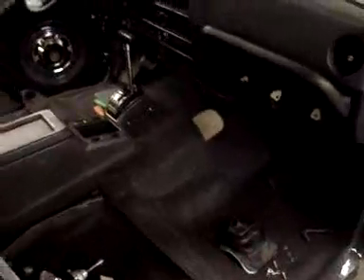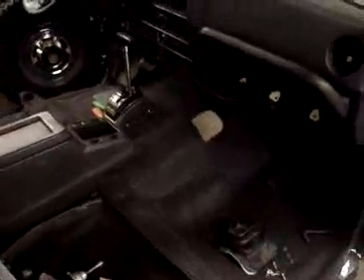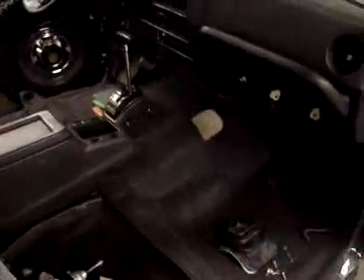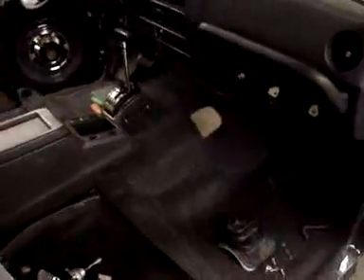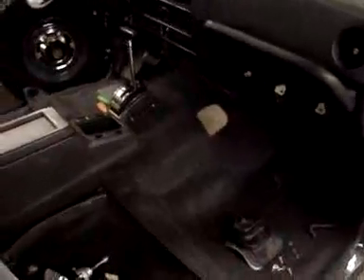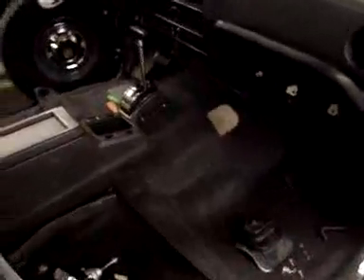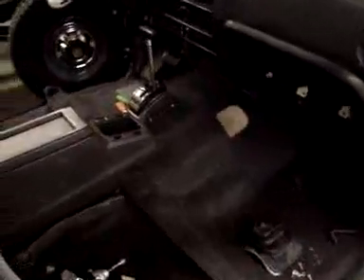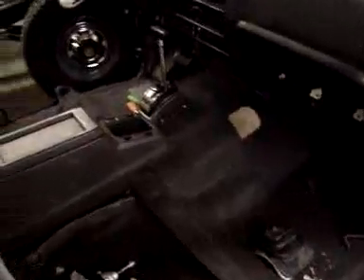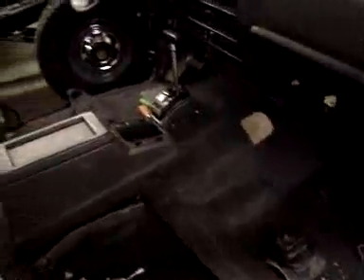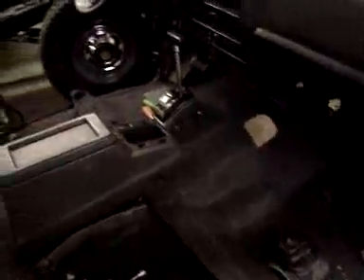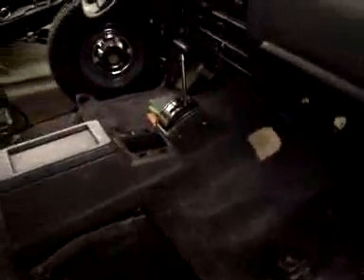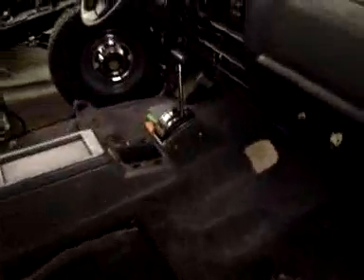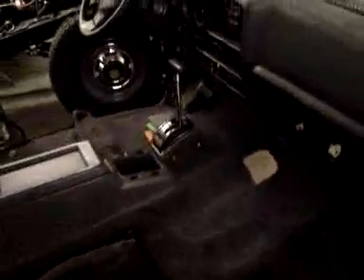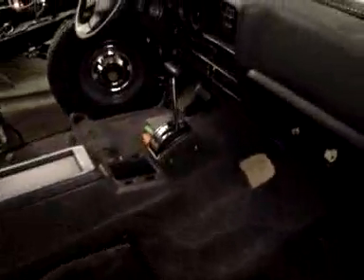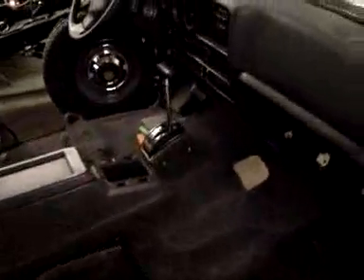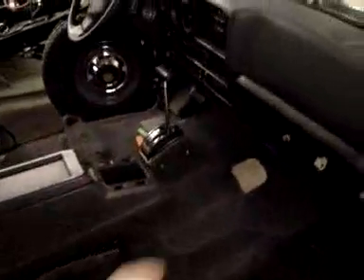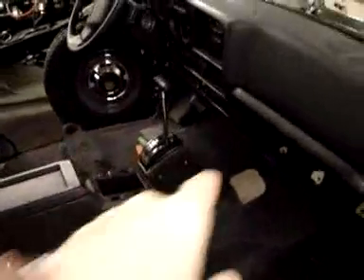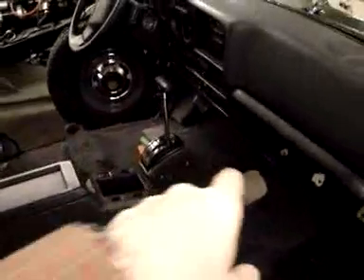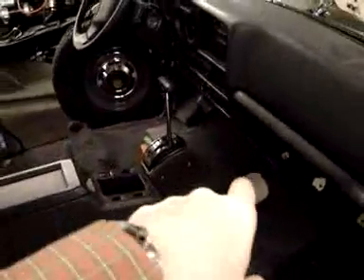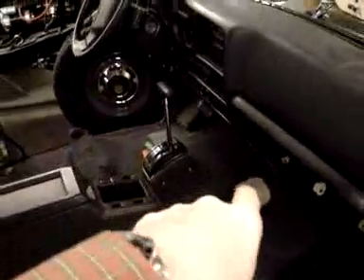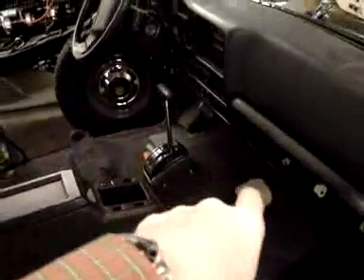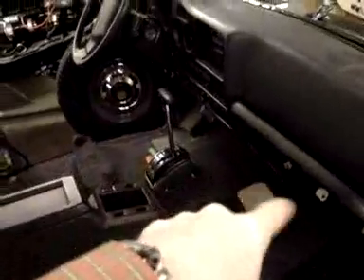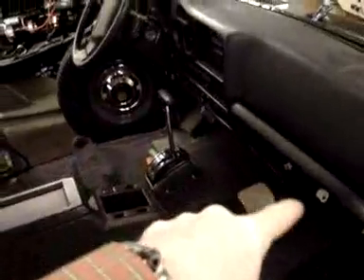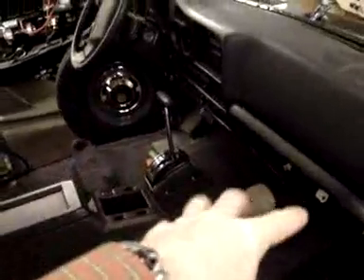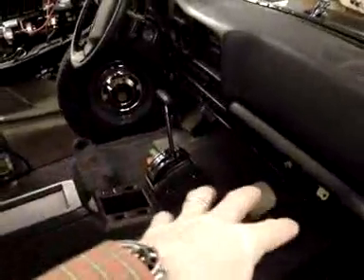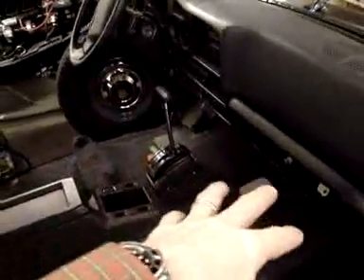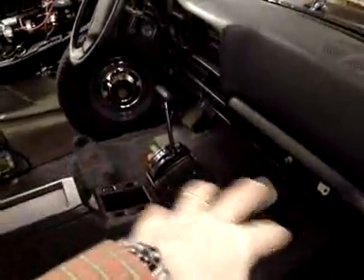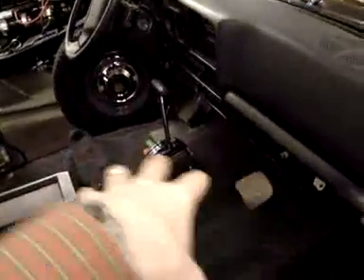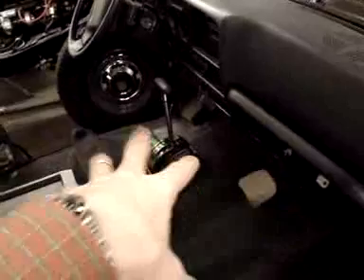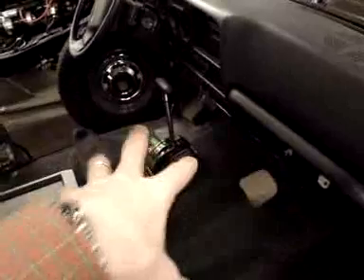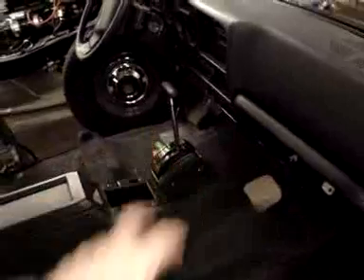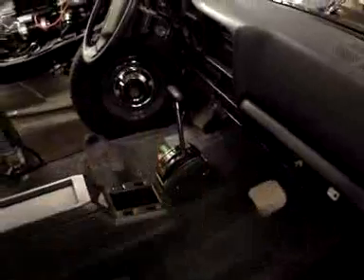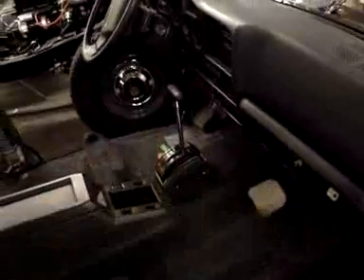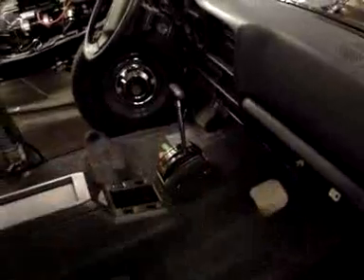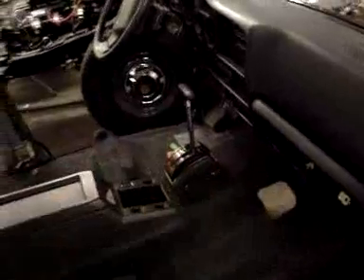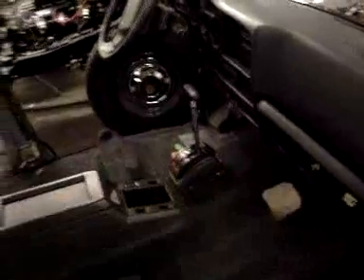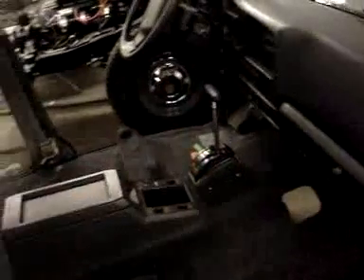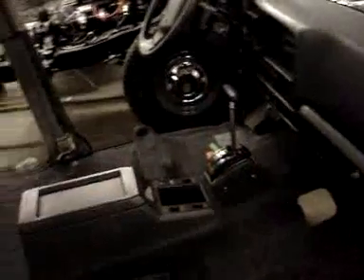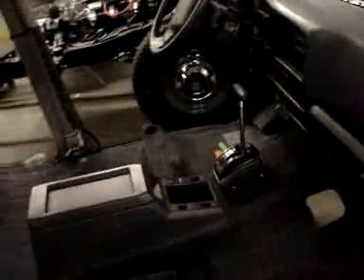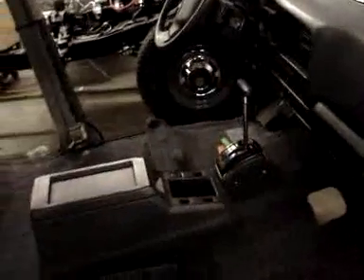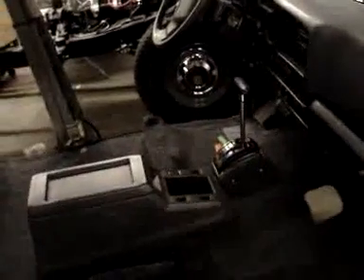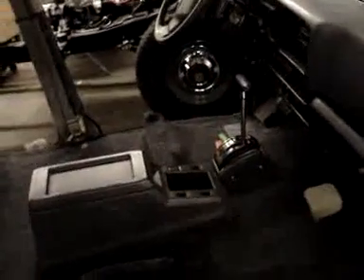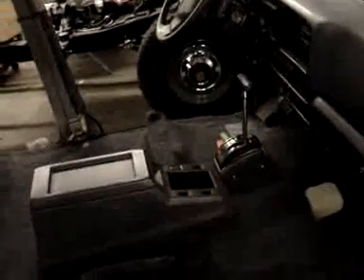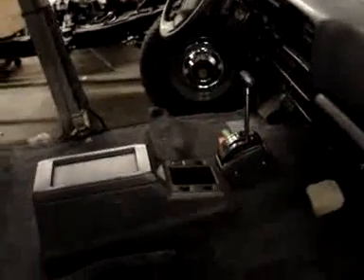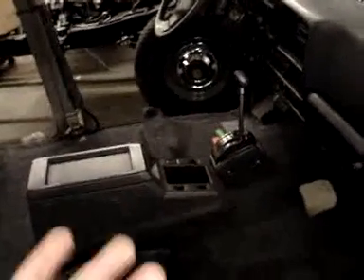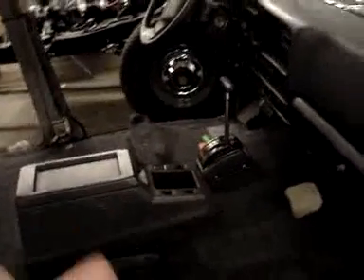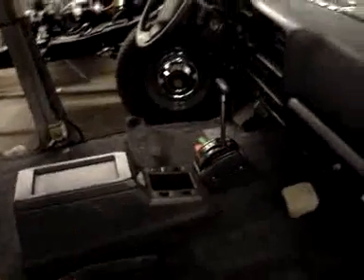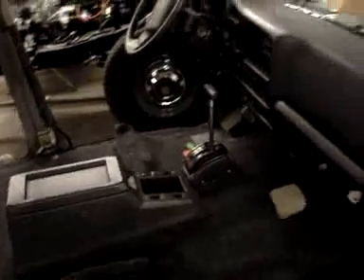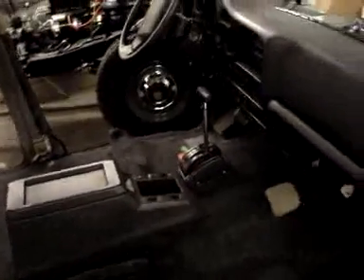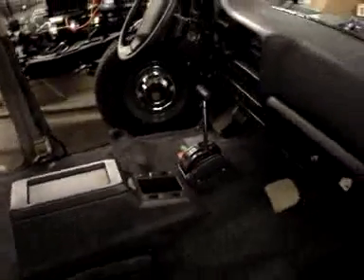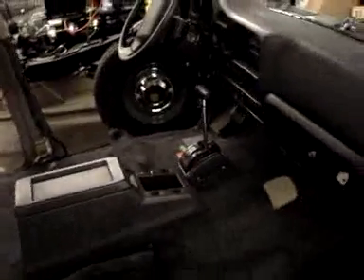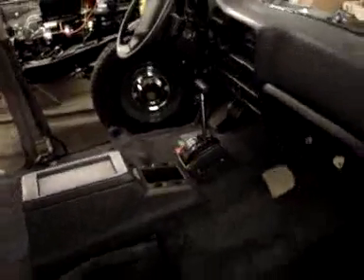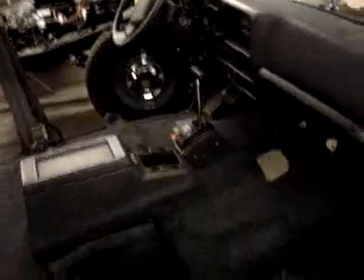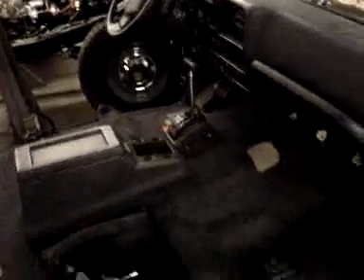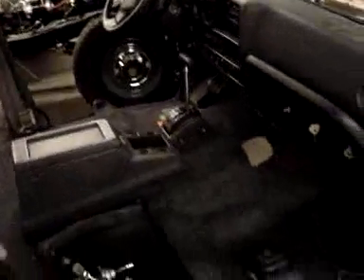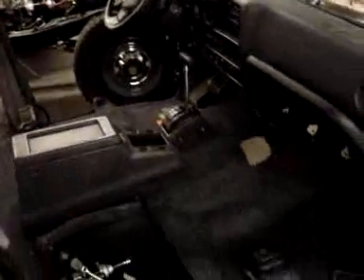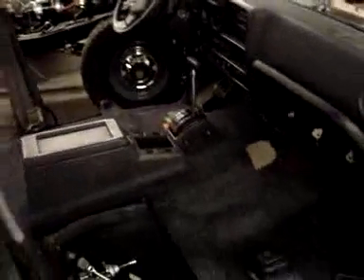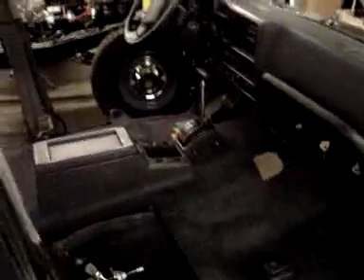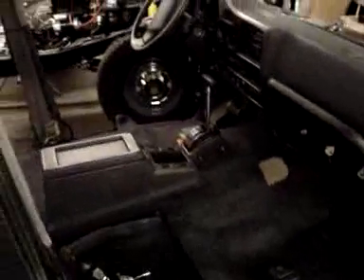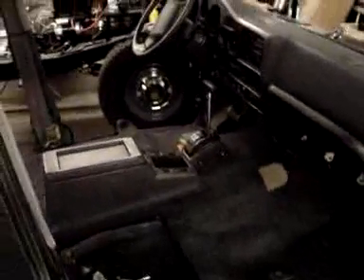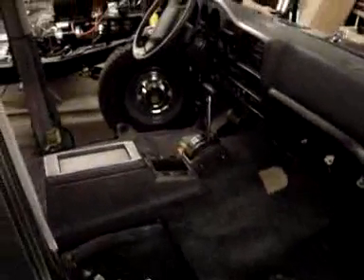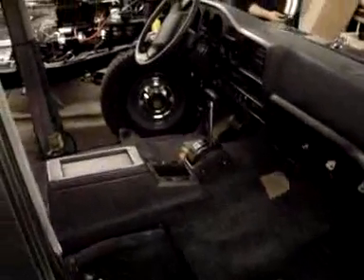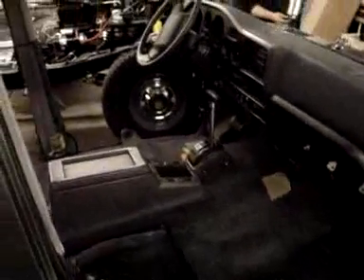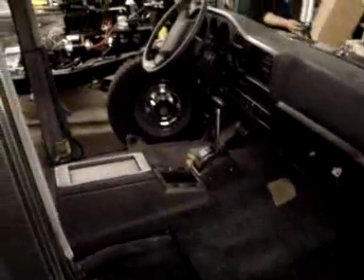It does require customization because they don't cut out certain holes, since some people are running different transmissions and transfer cases.